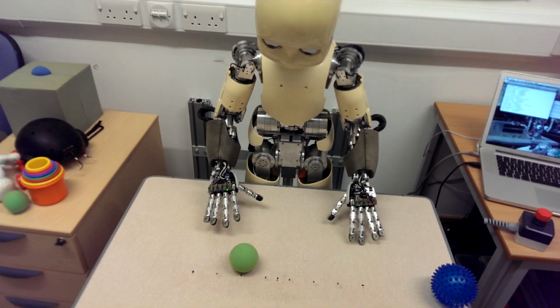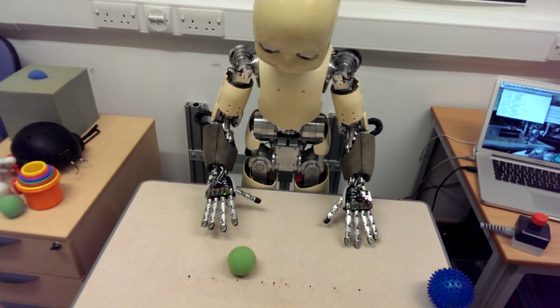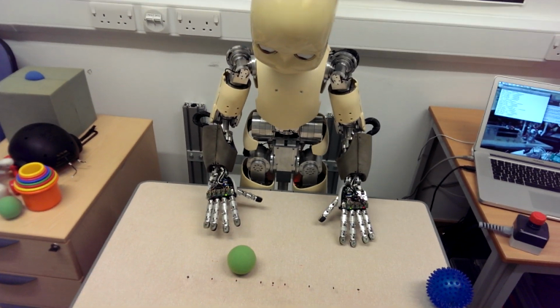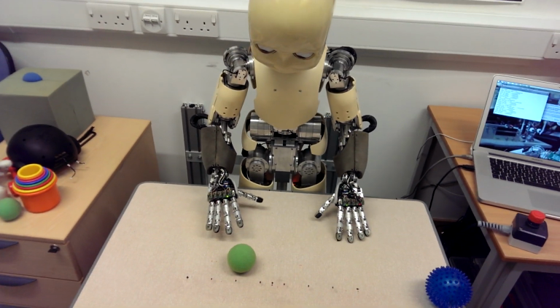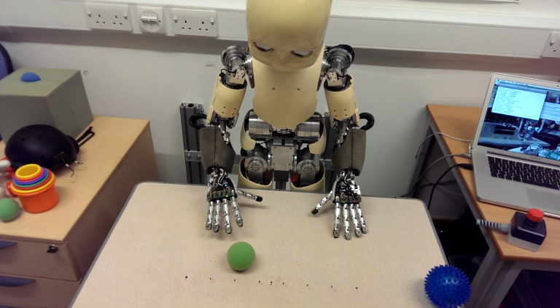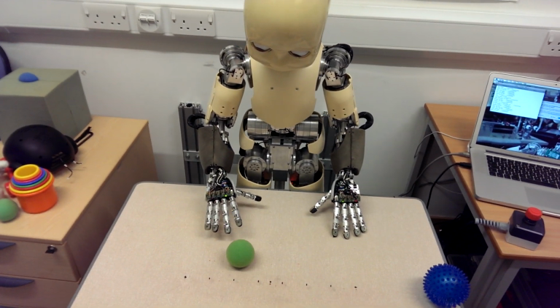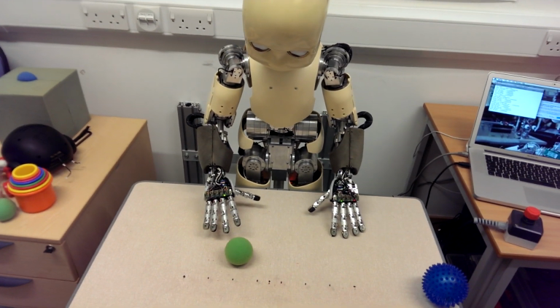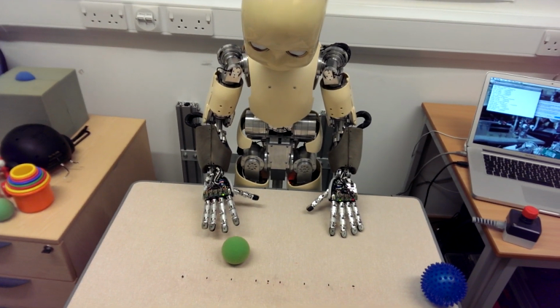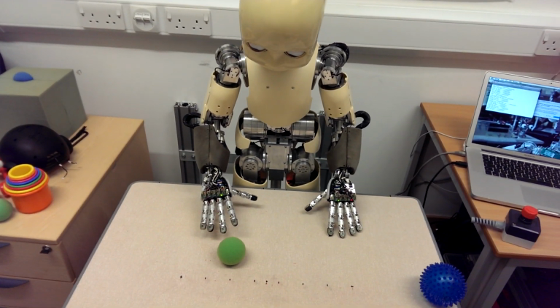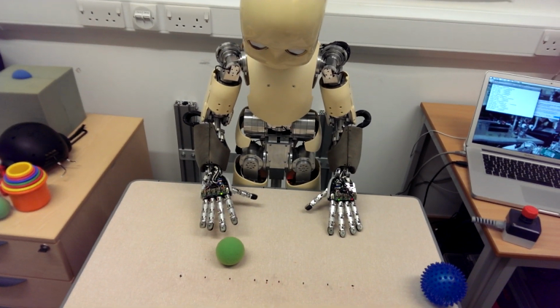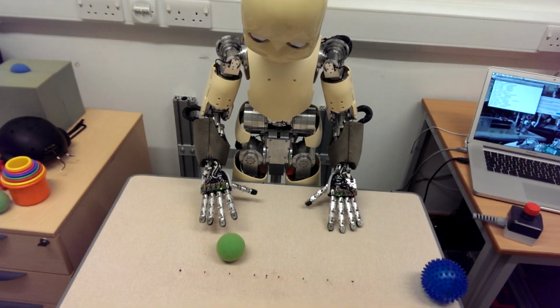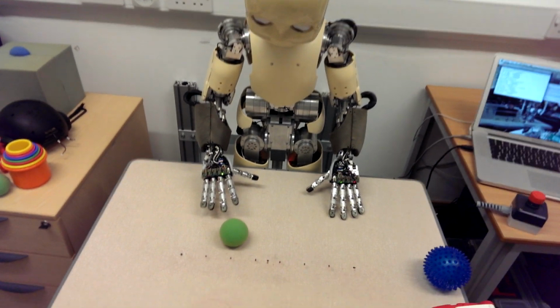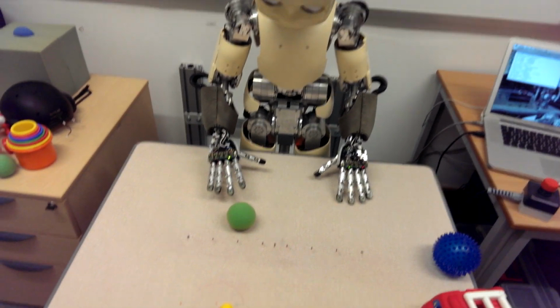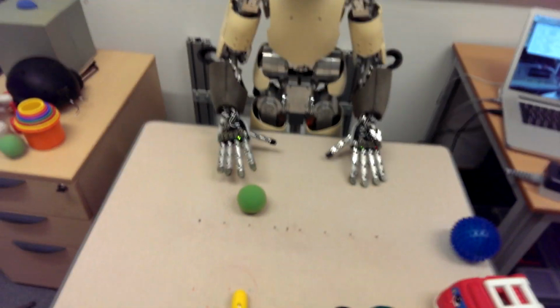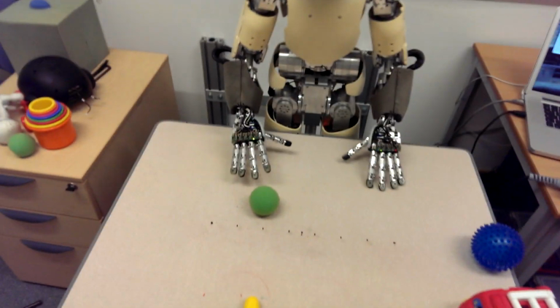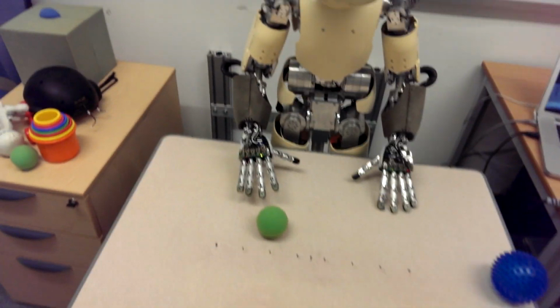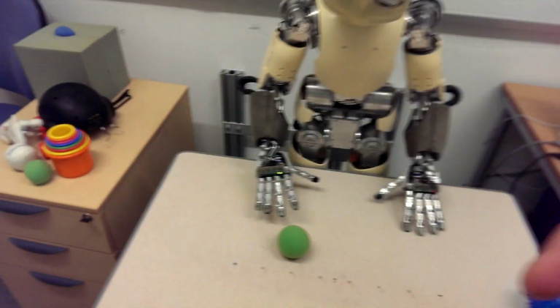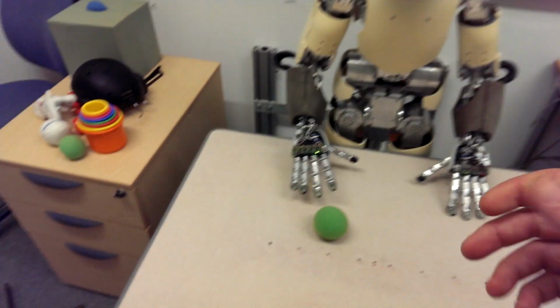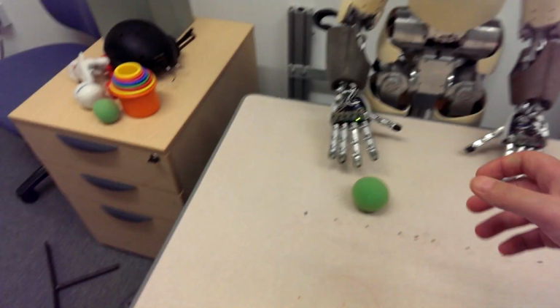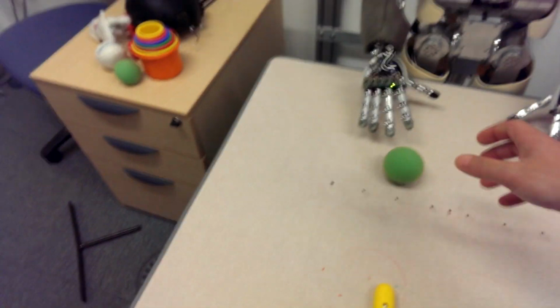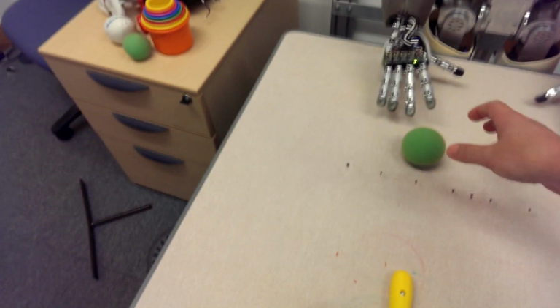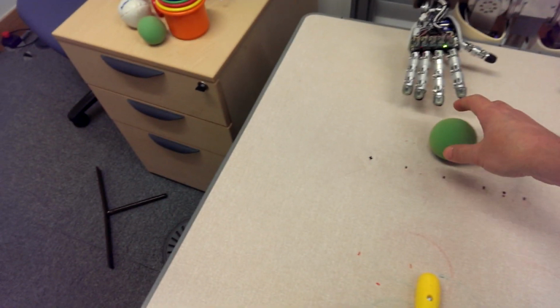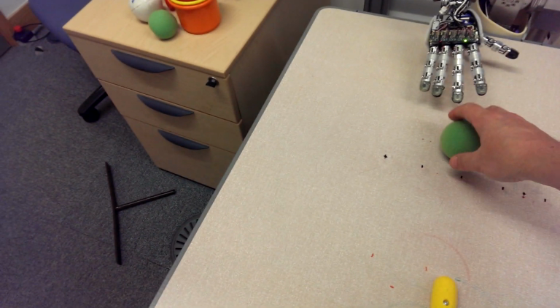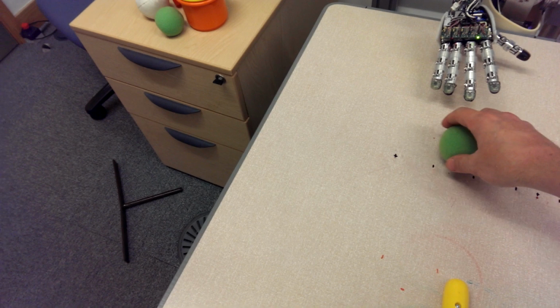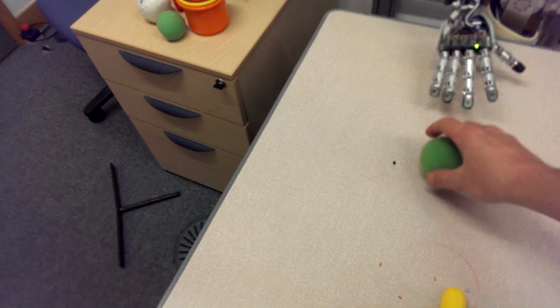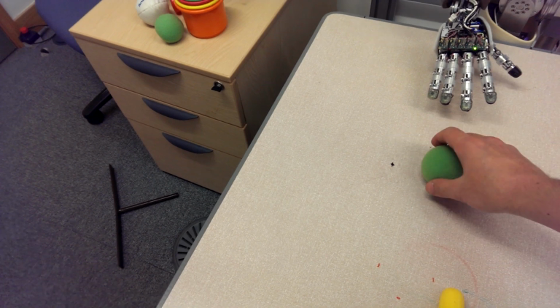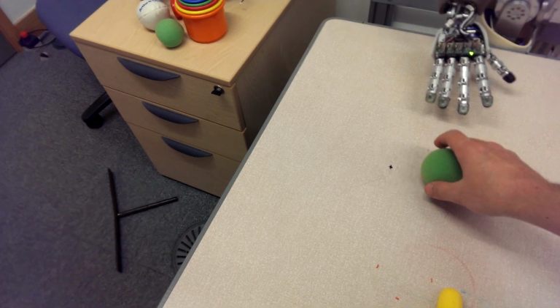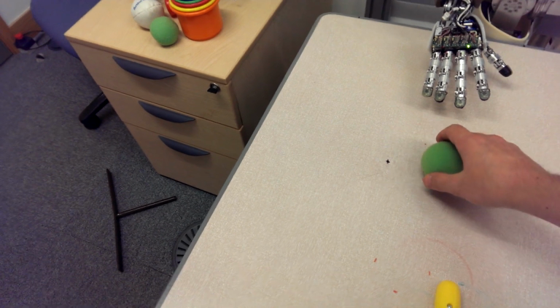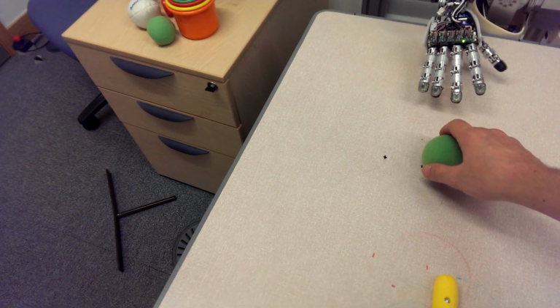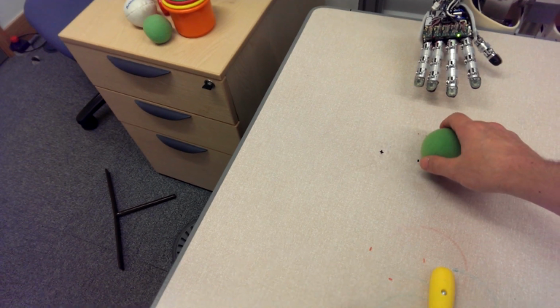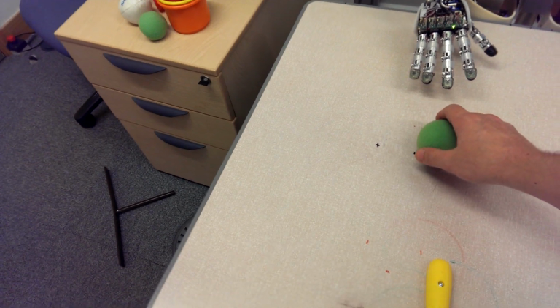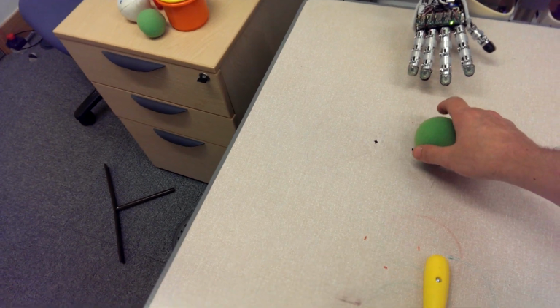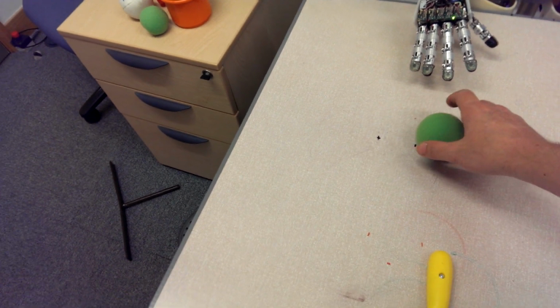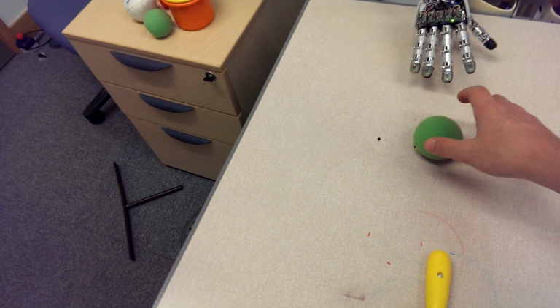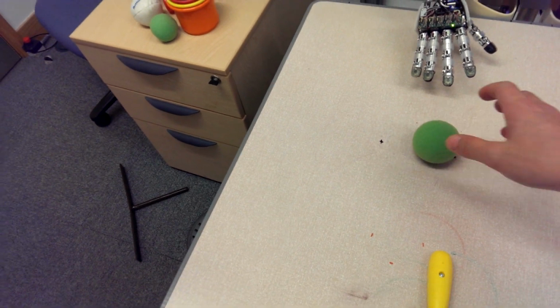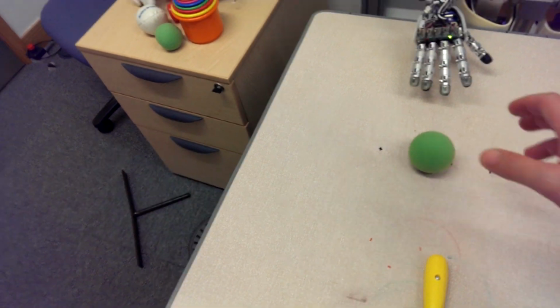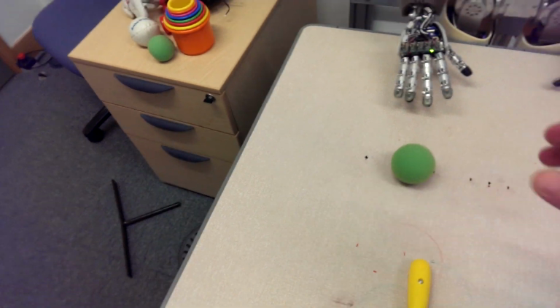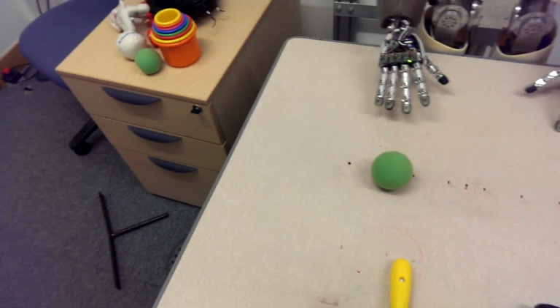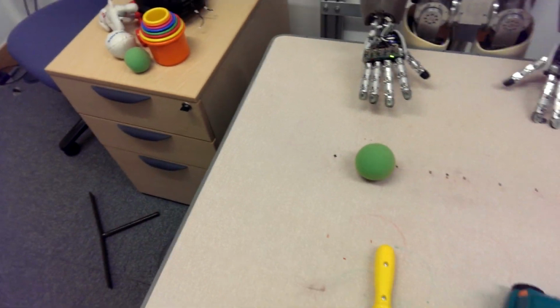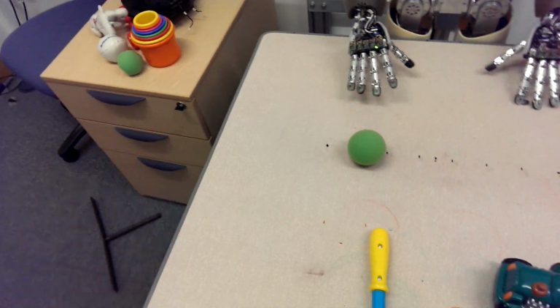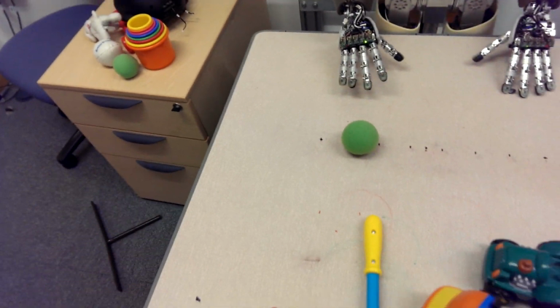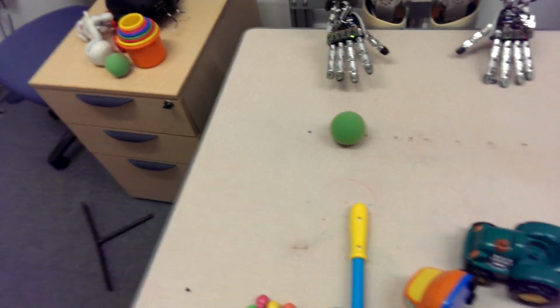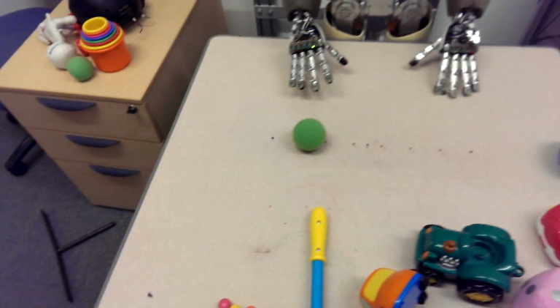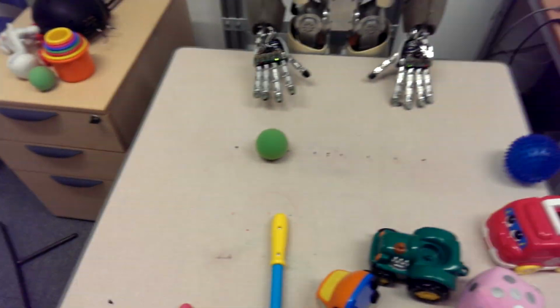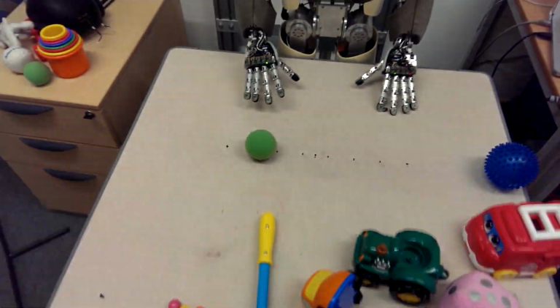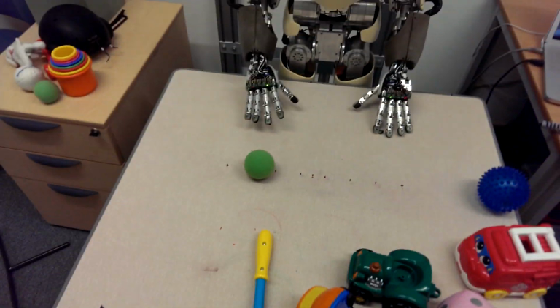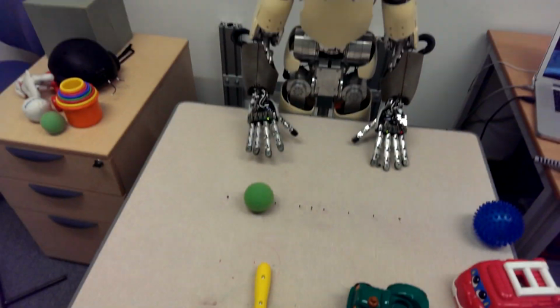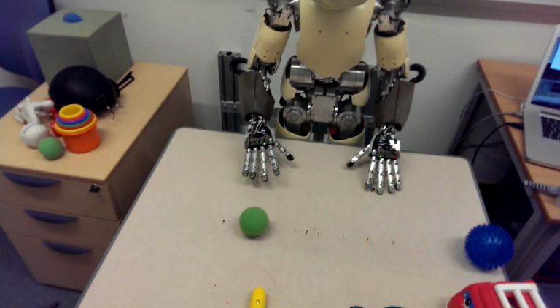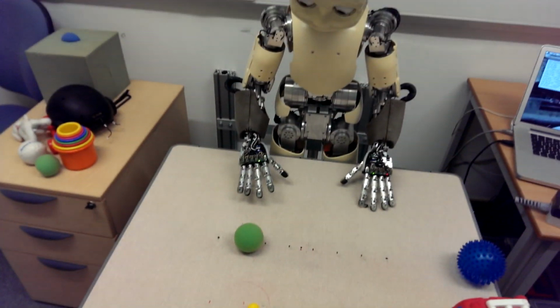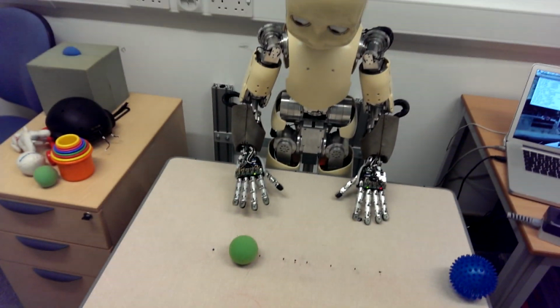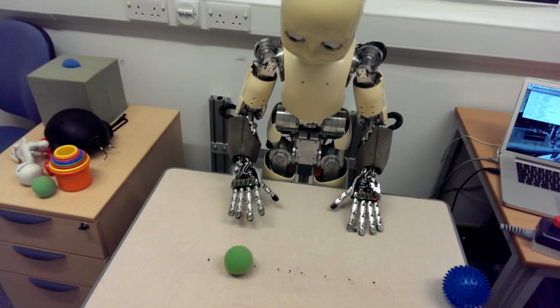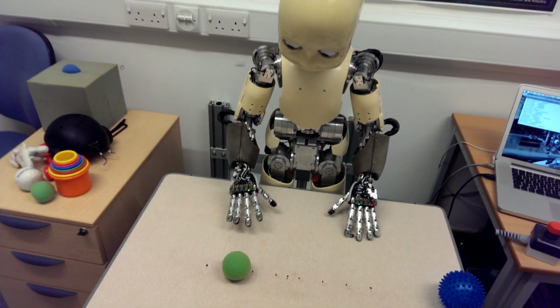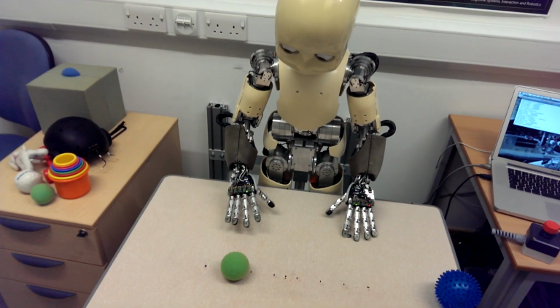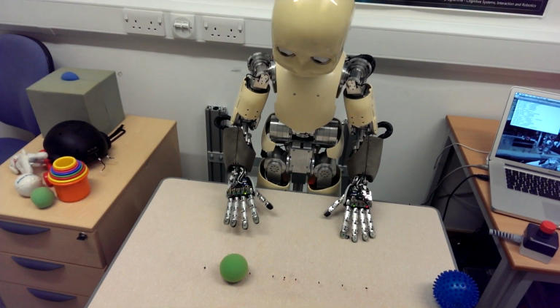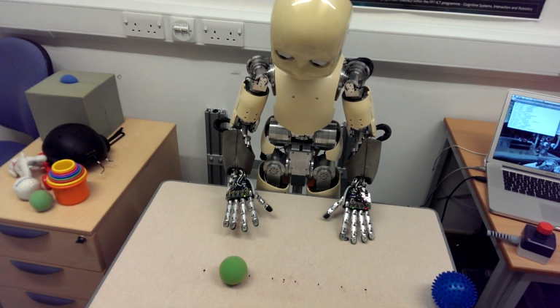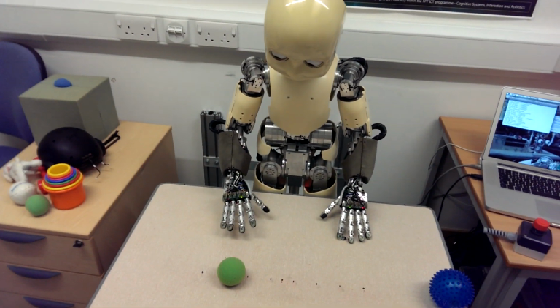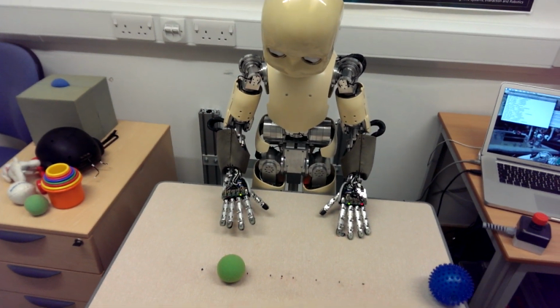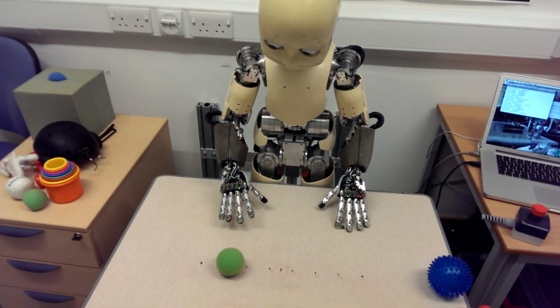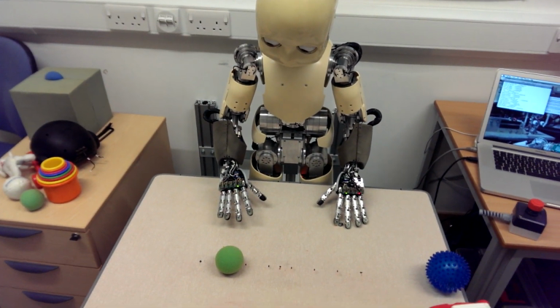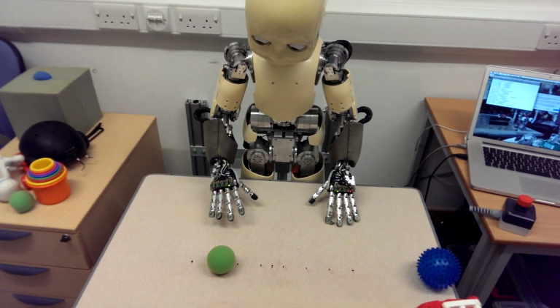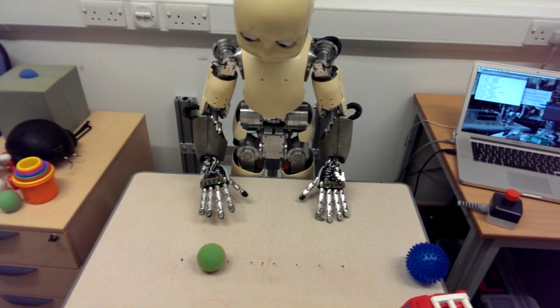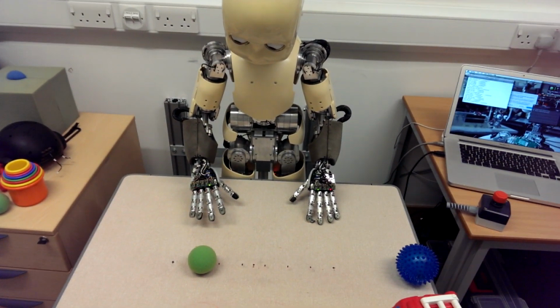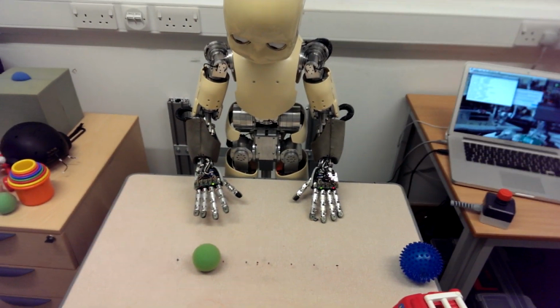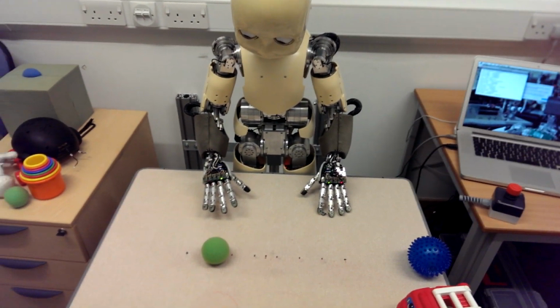Nearly. Nearly. I can nearly. Pull the ball.